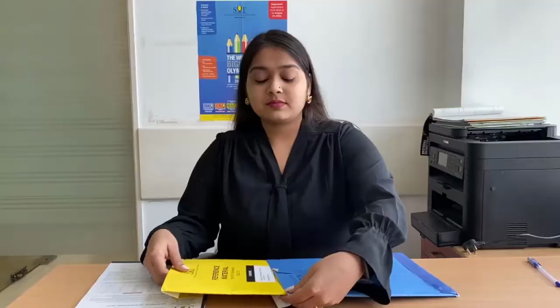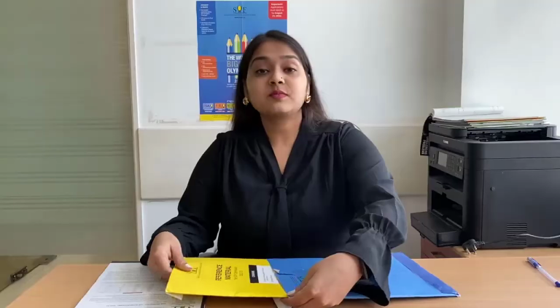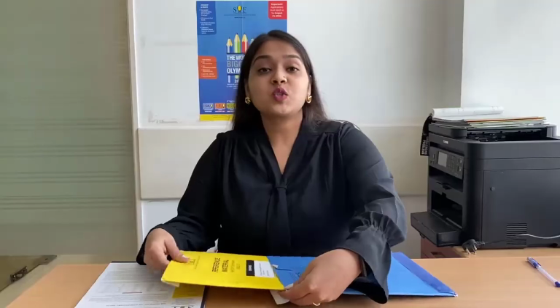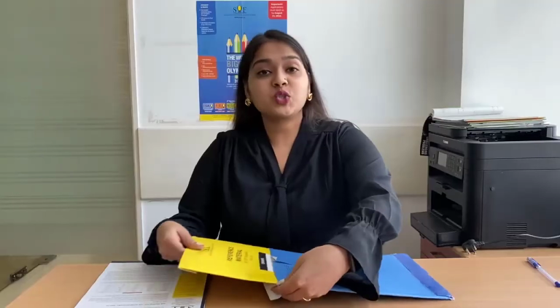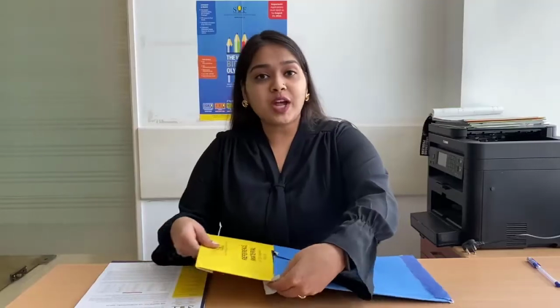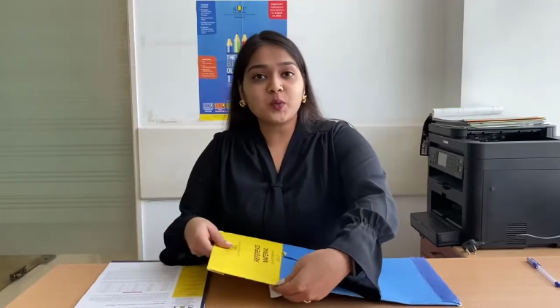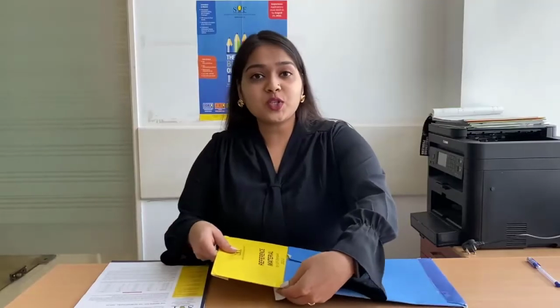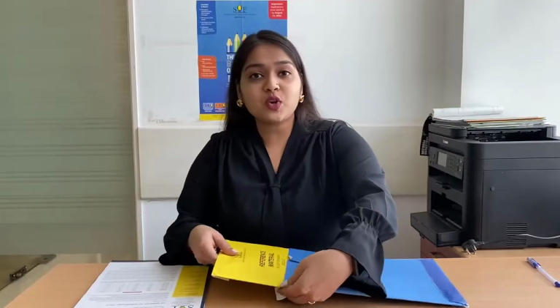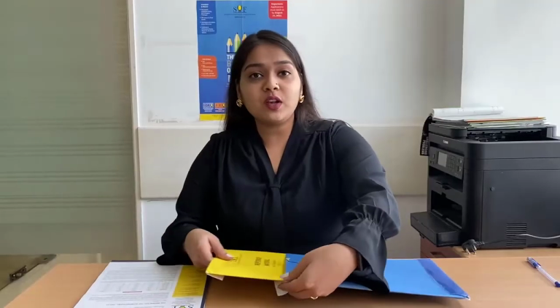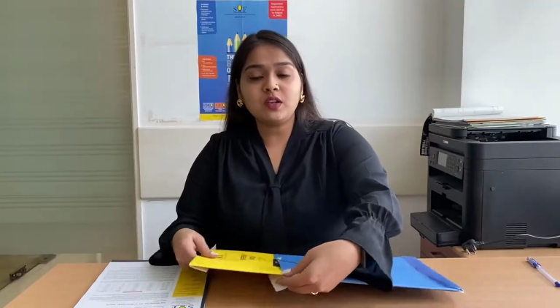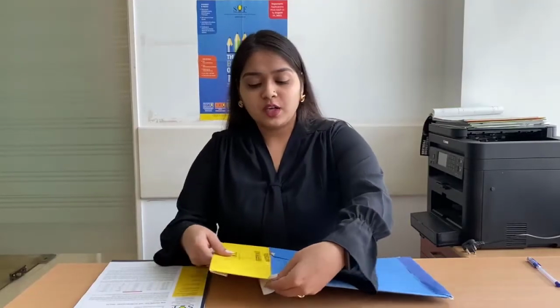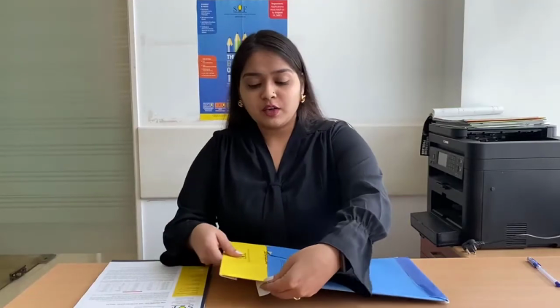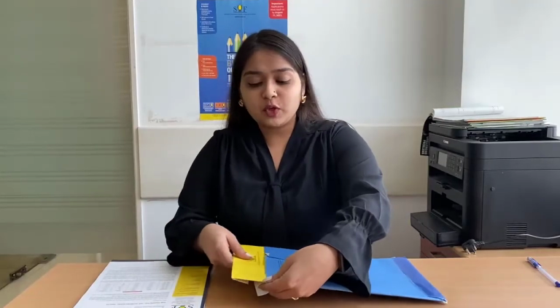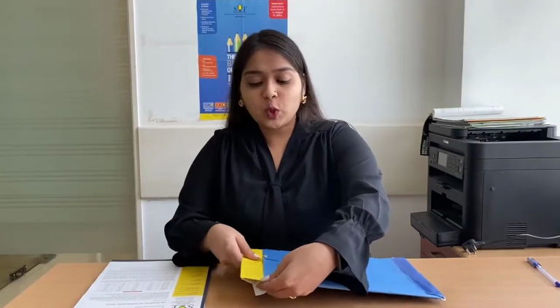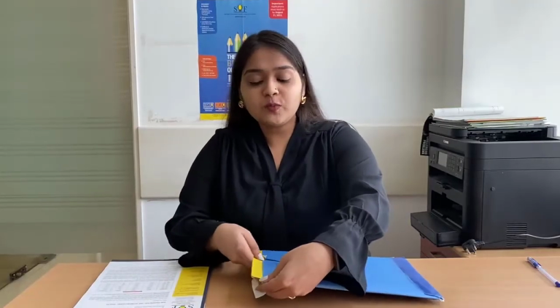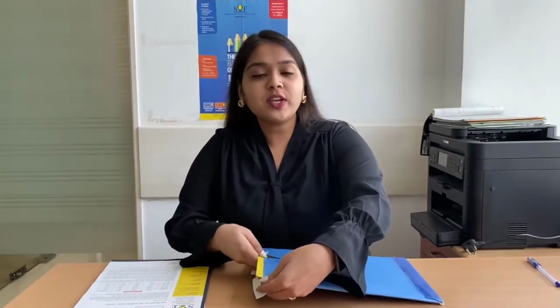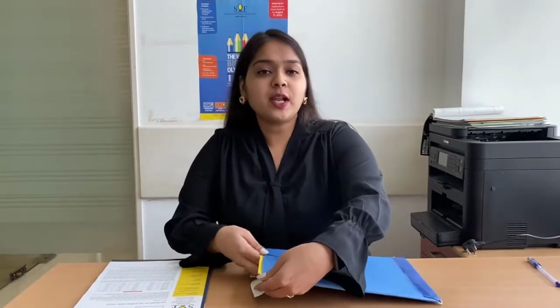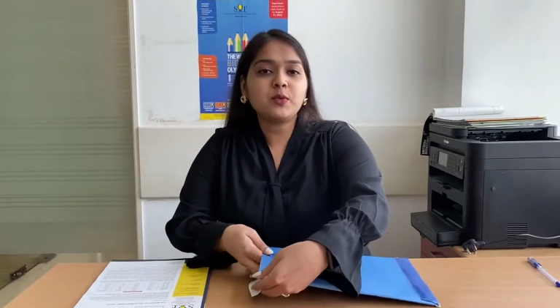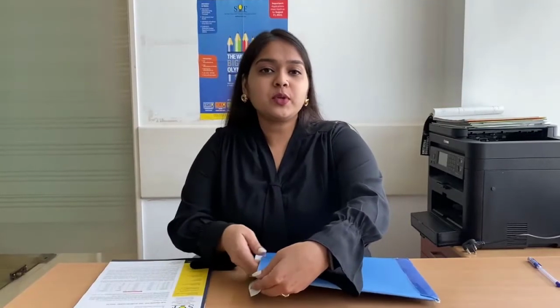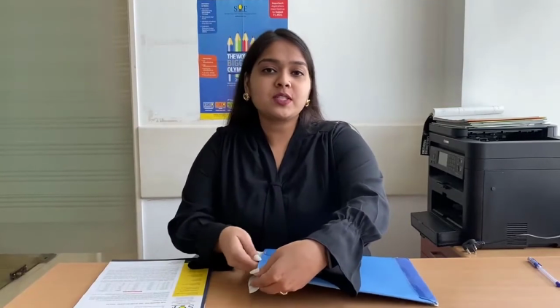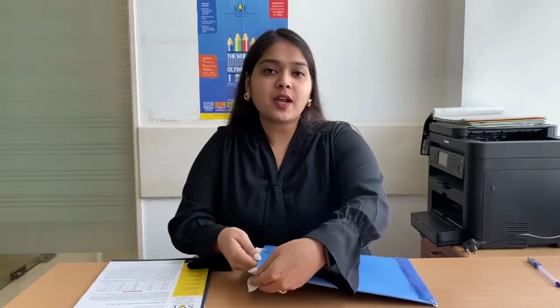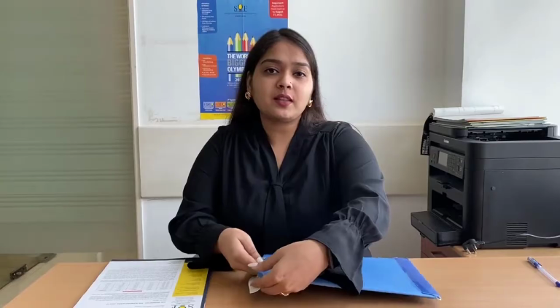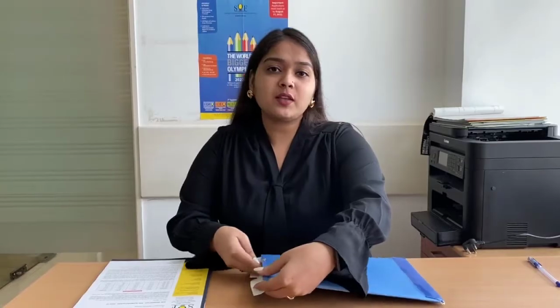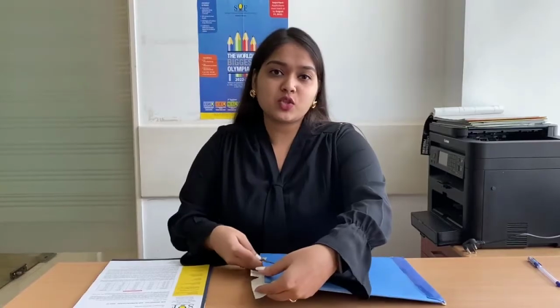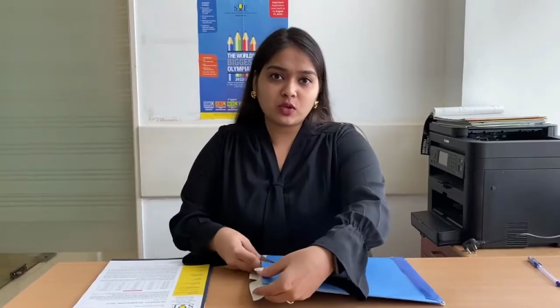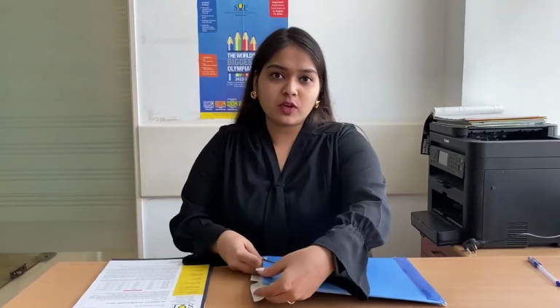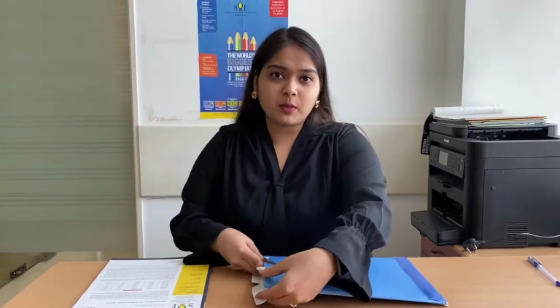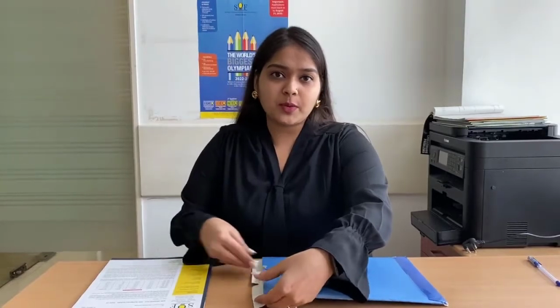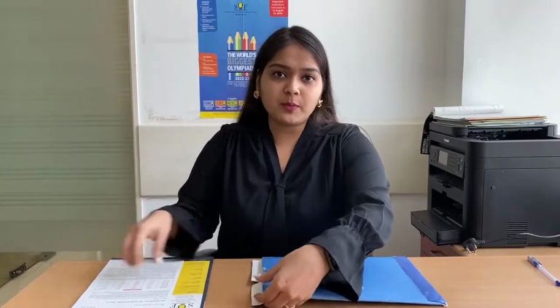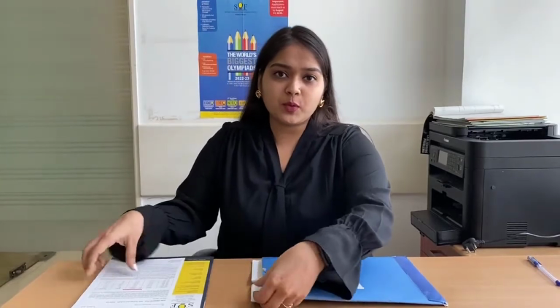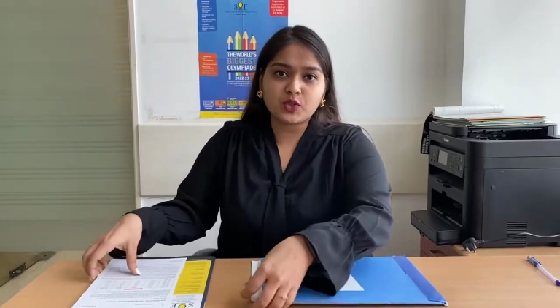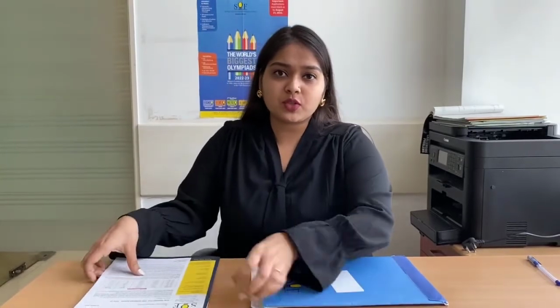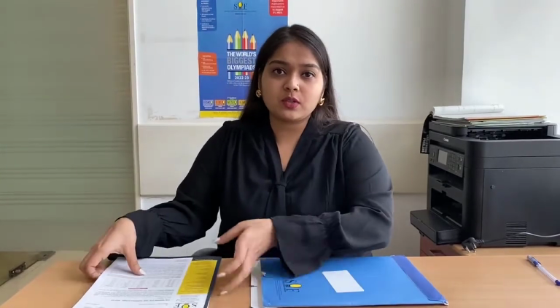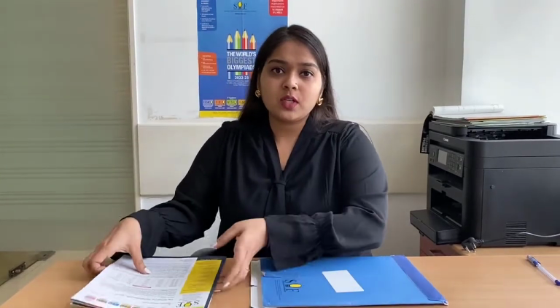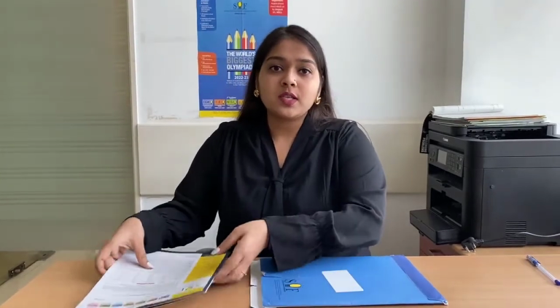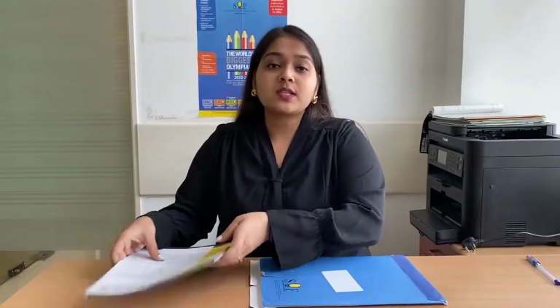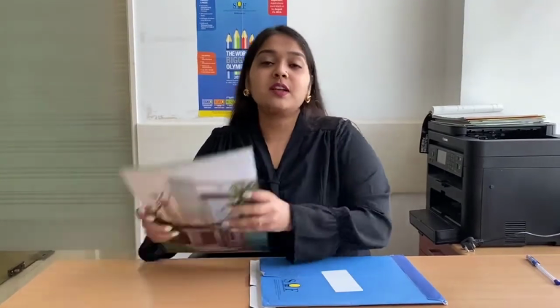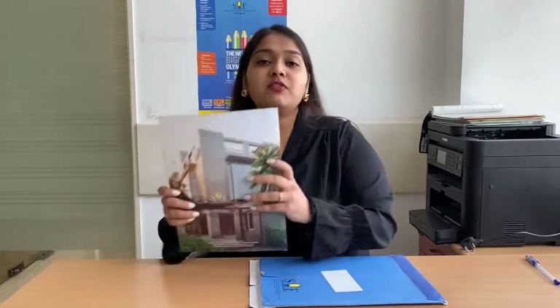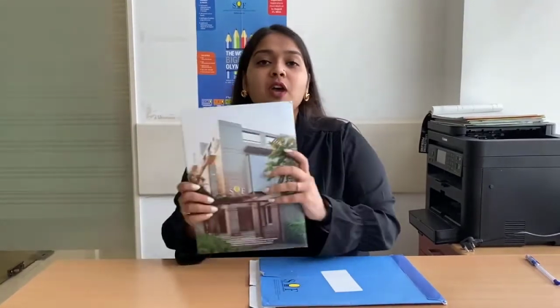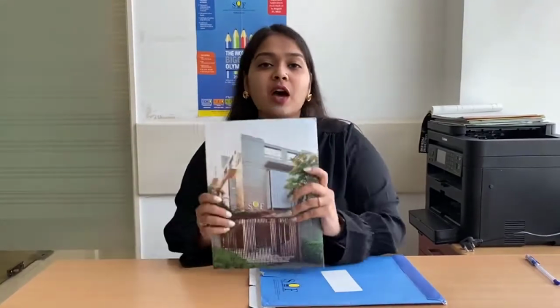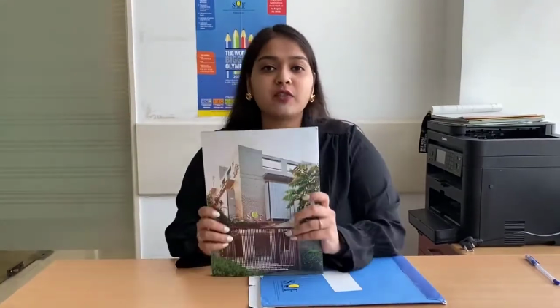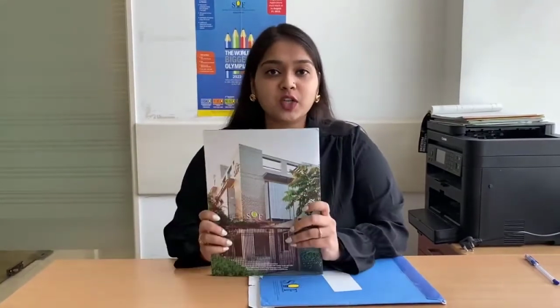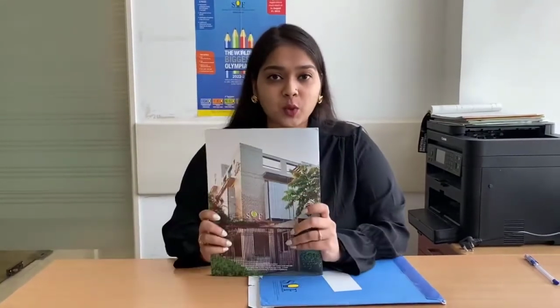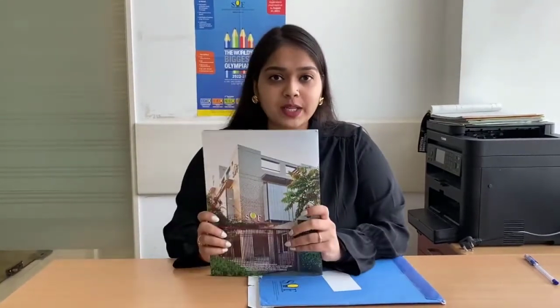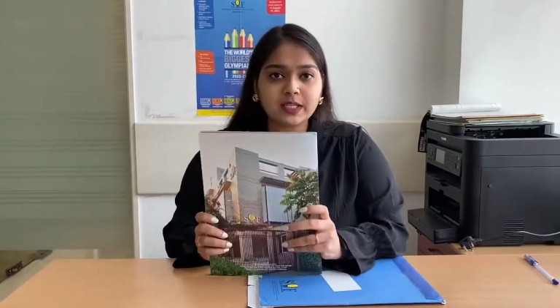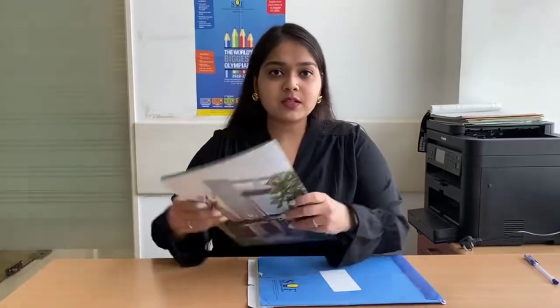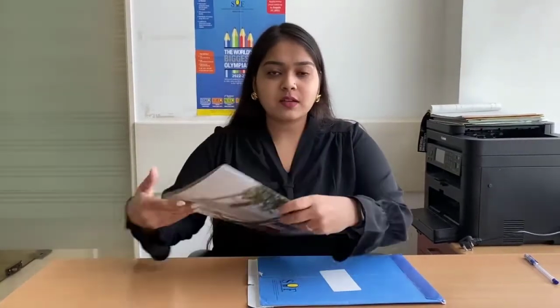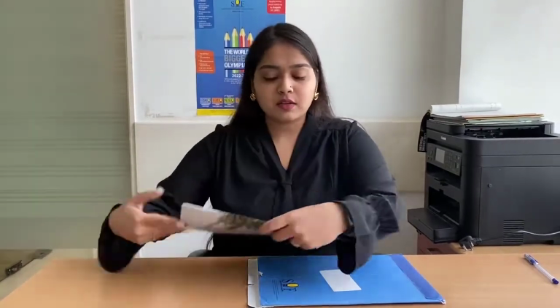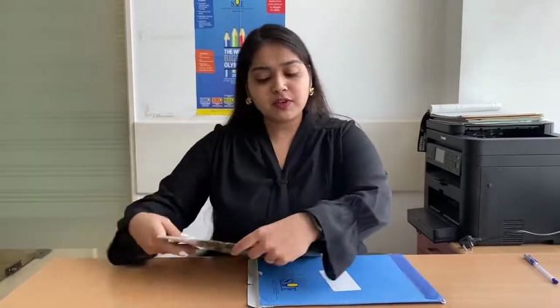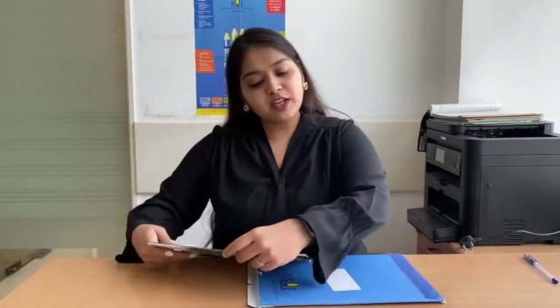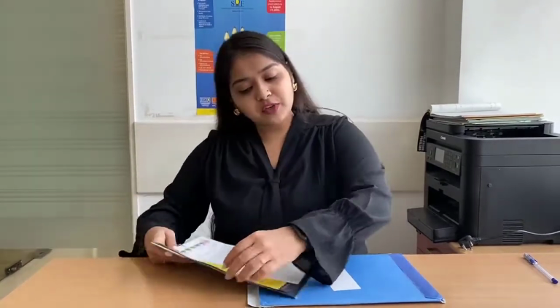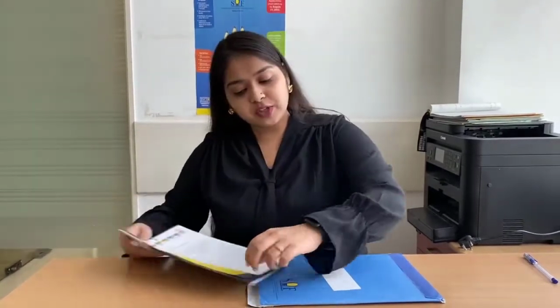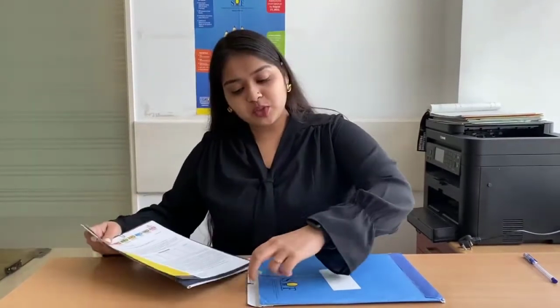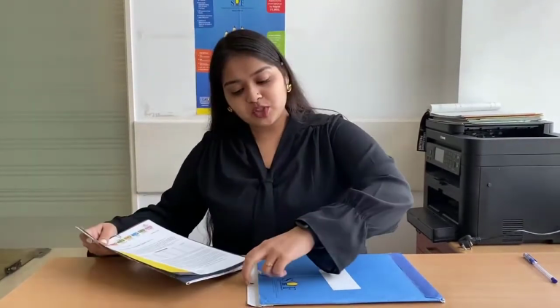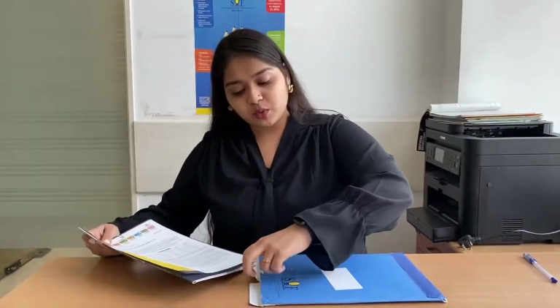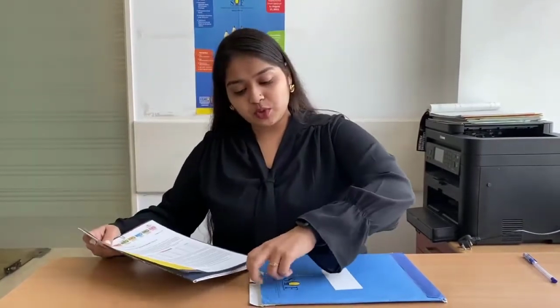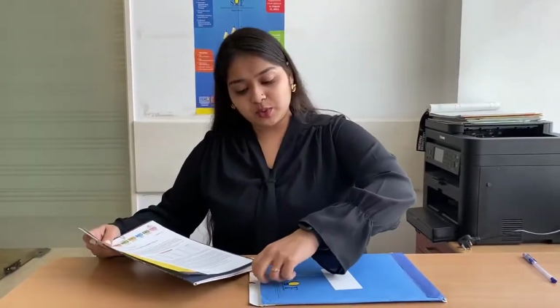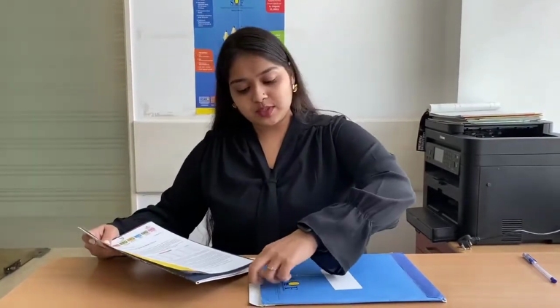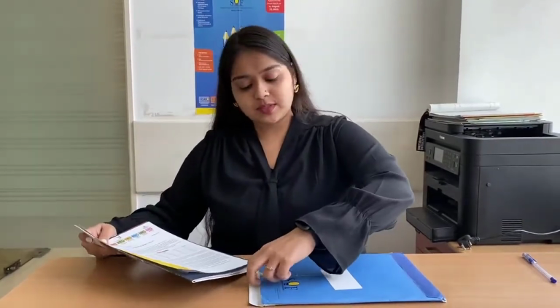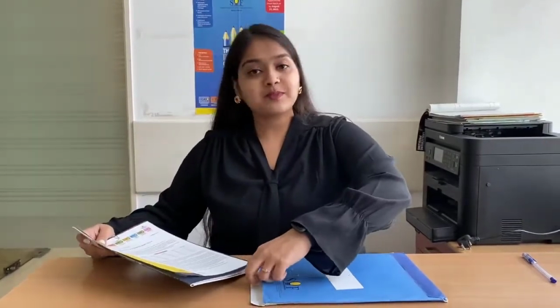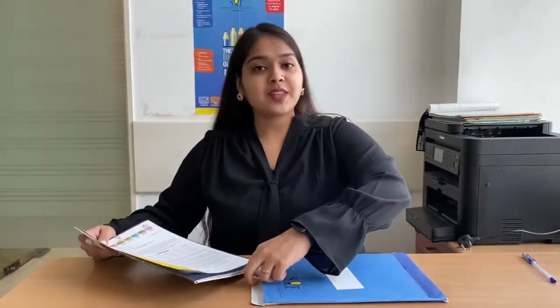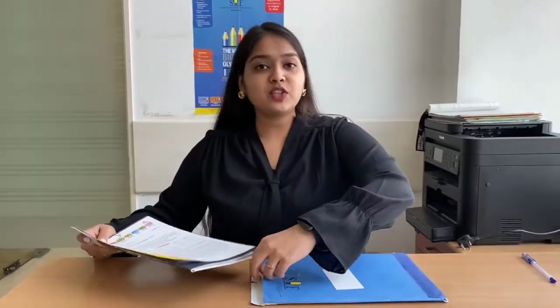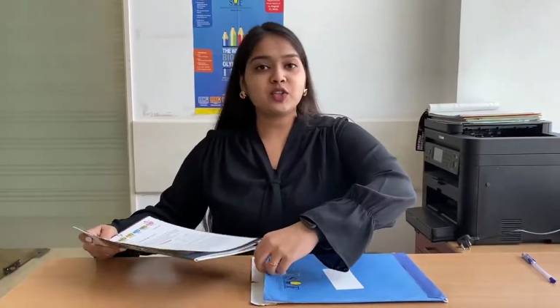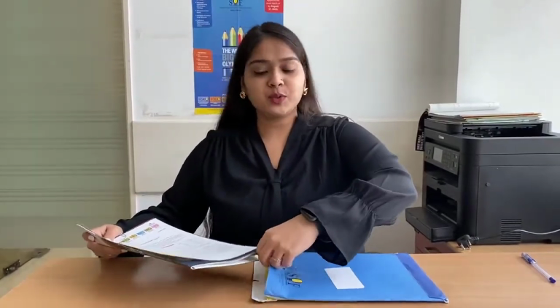So that was all. We hope we helped you understand the OMR sheet. Still, if you have any queries, feel free to reach out to us. Thank you.